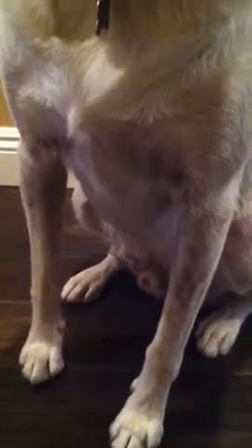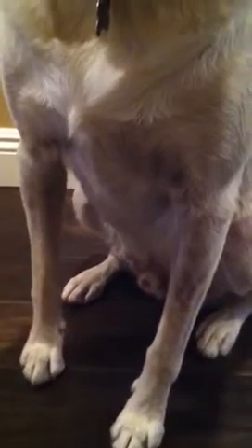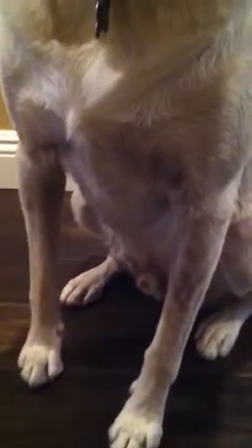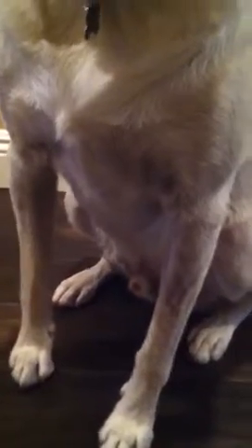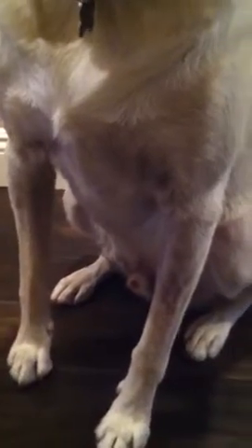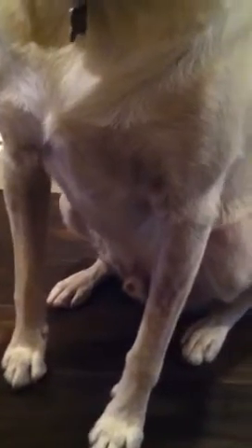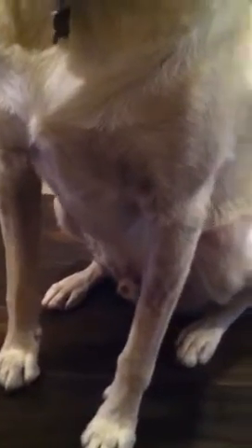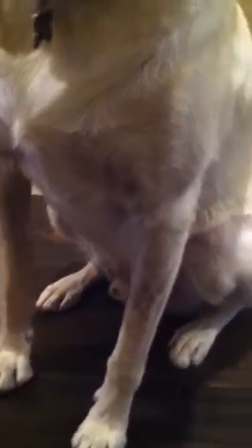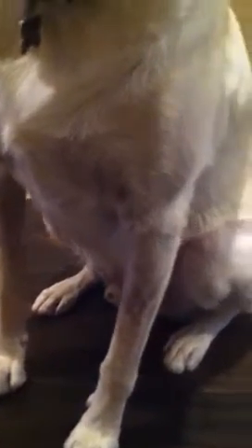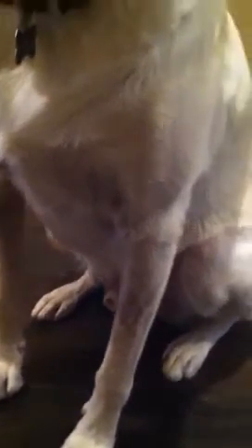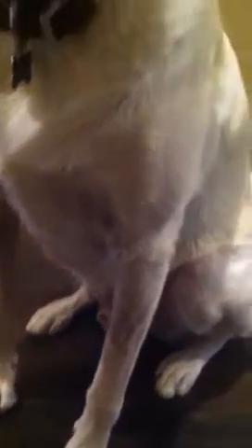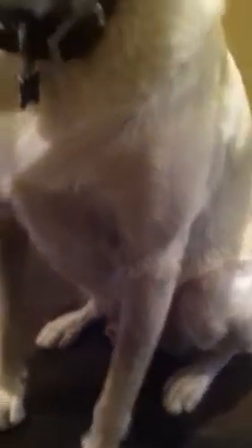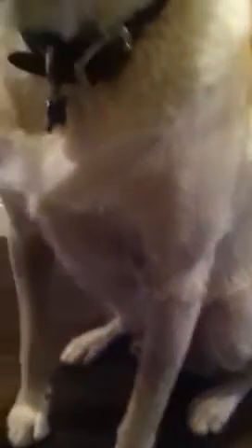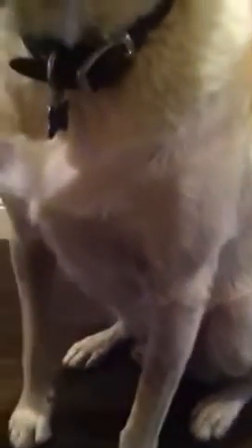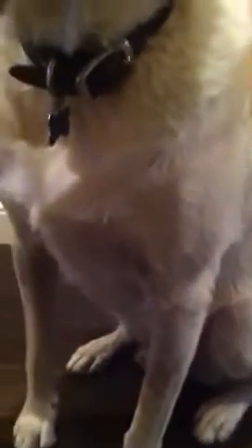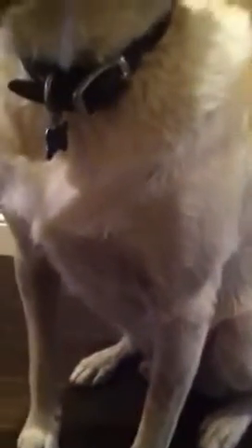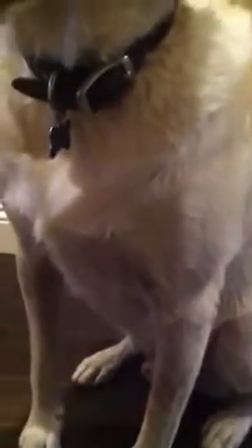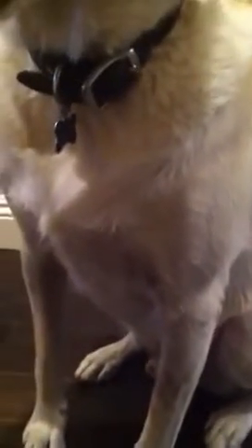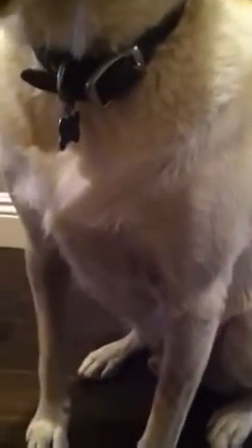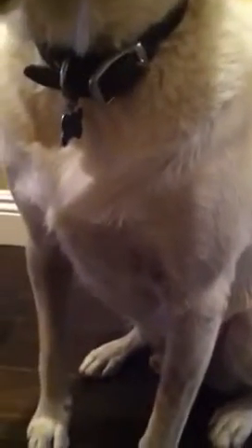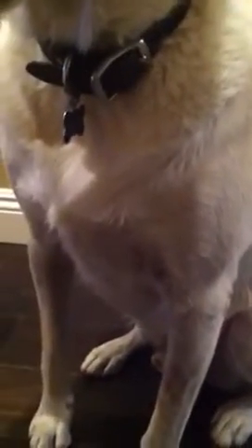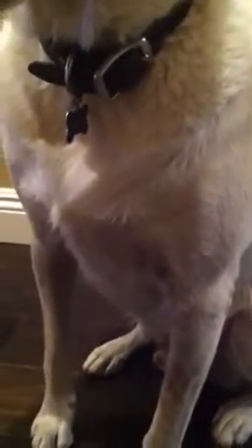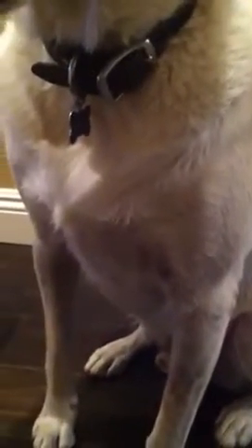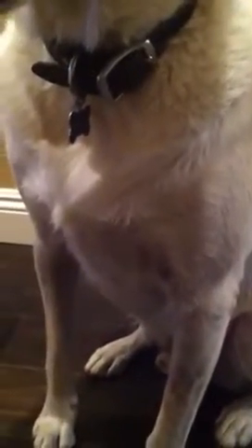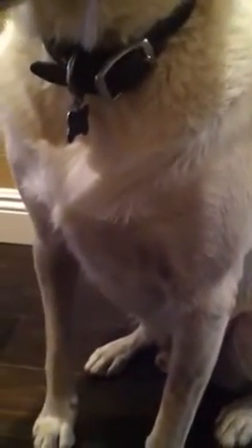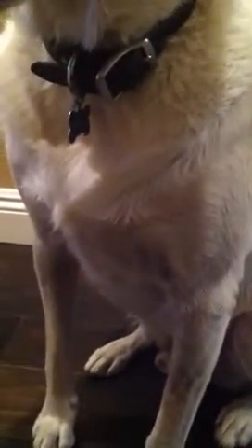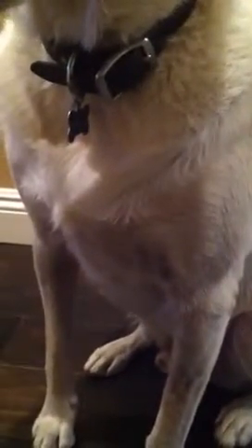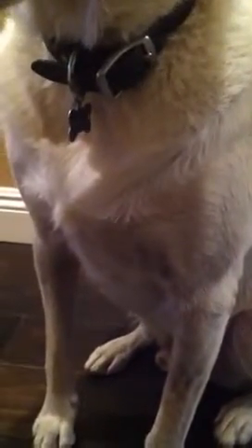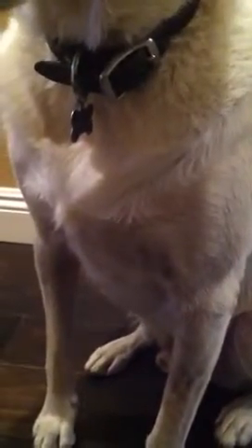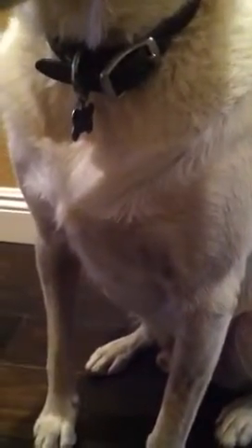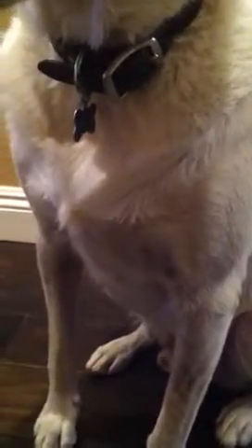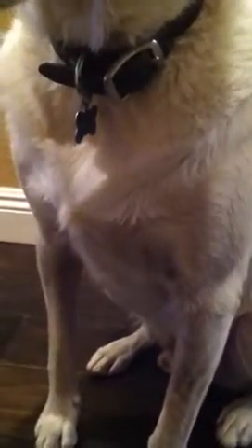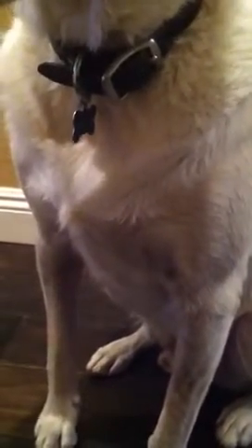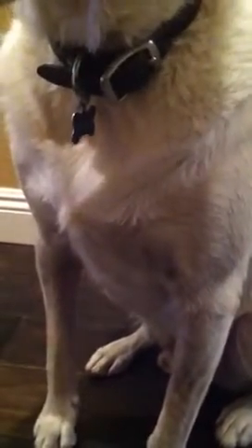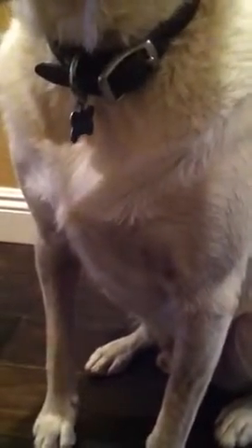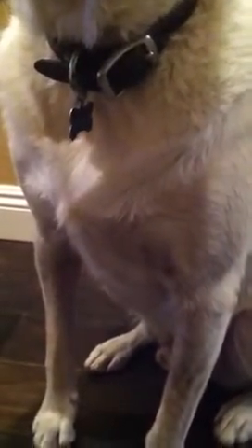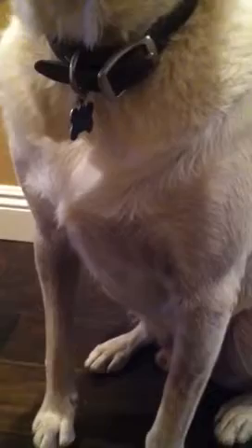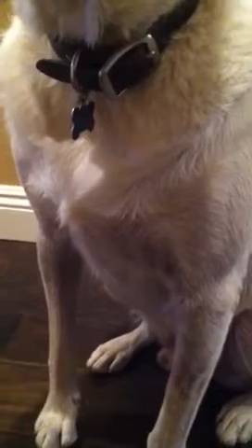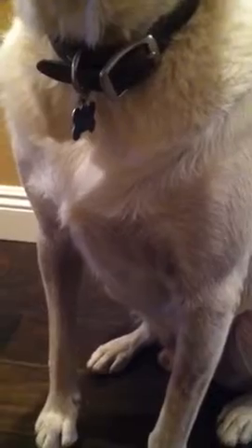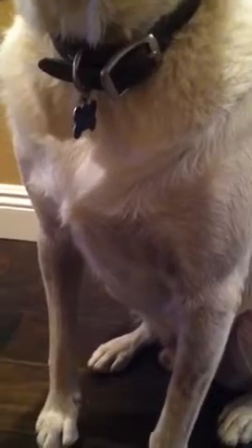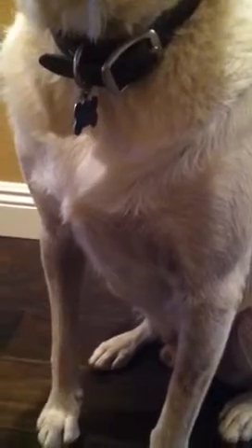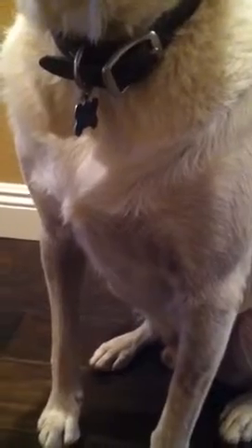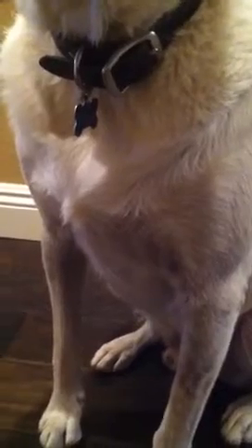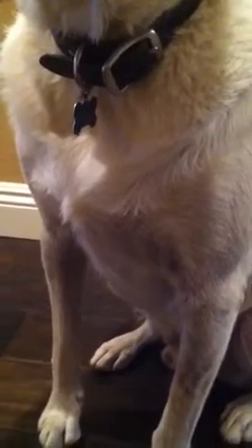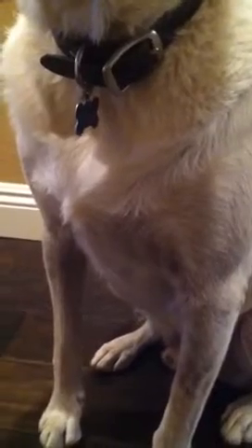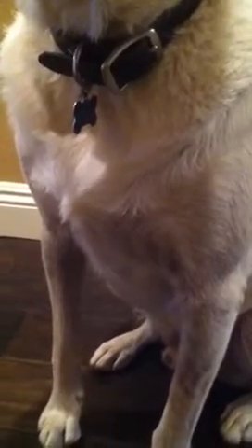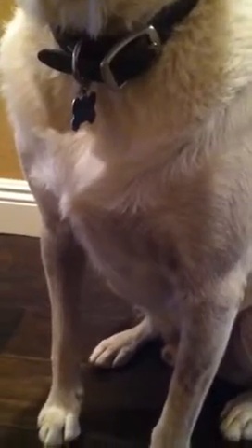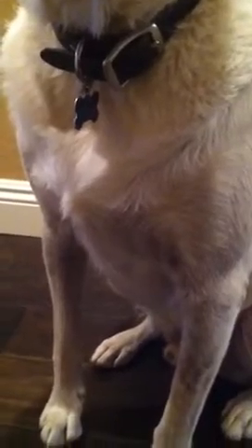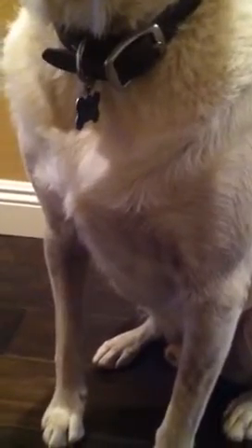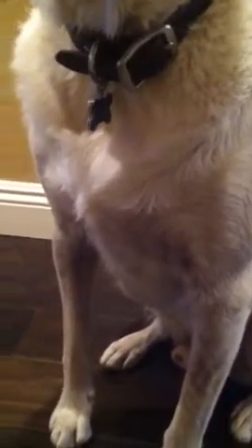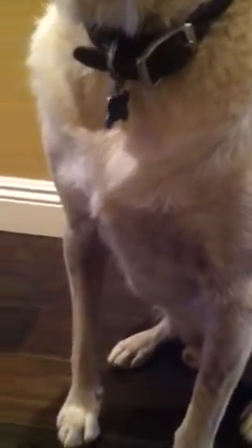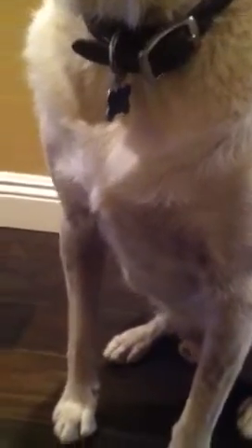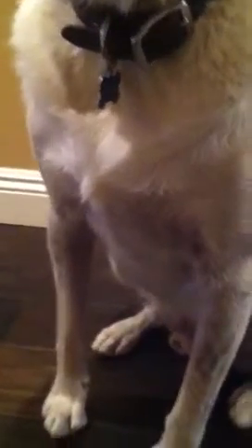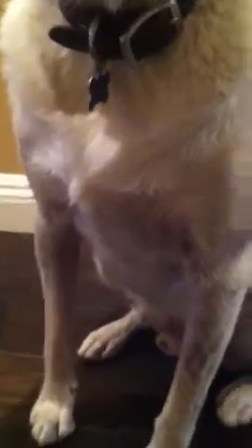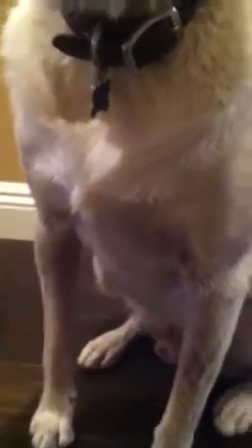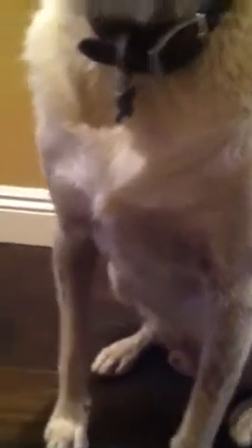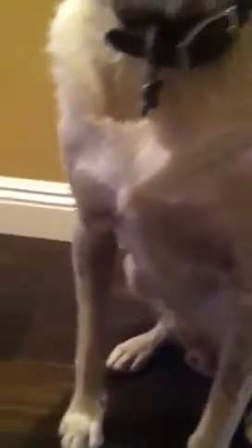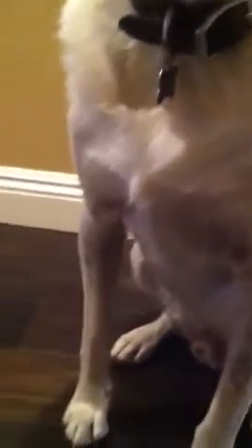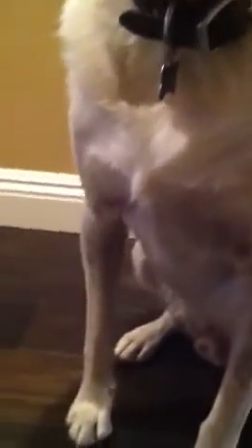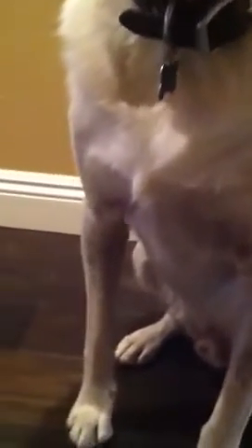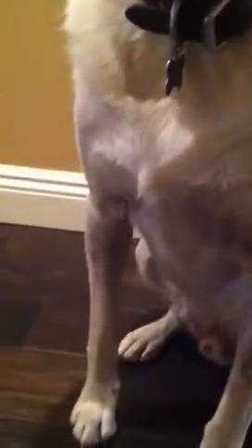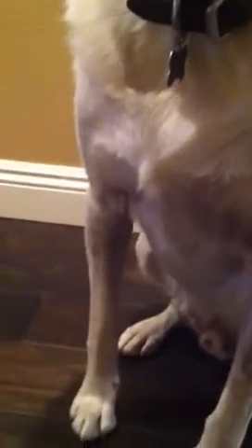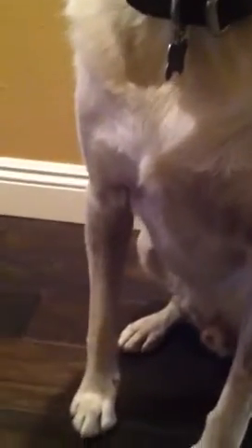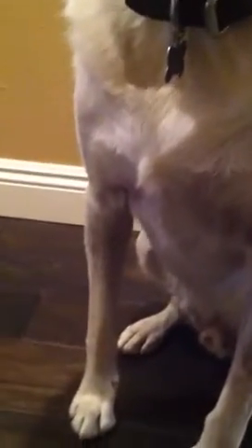I wish you could see it better. That's probably pretty good. You can see it's like his right arm — his right paw — is really going.